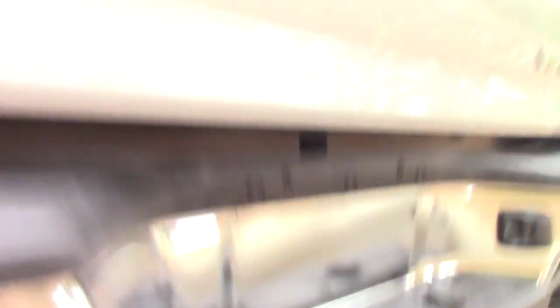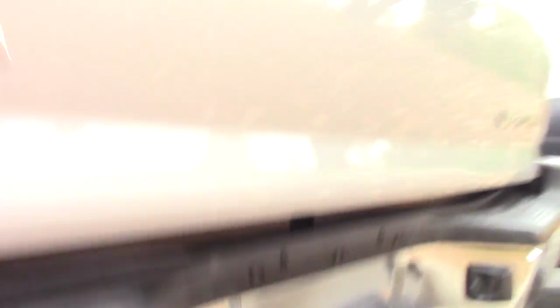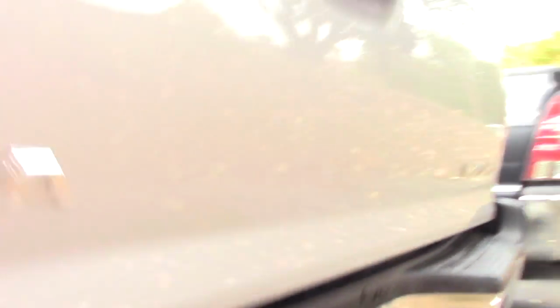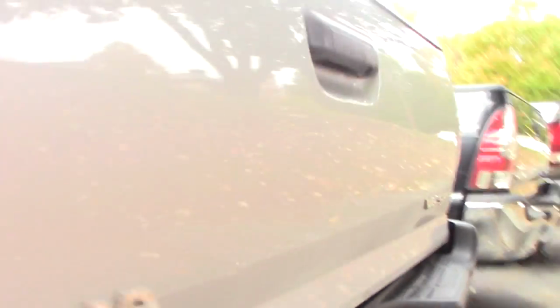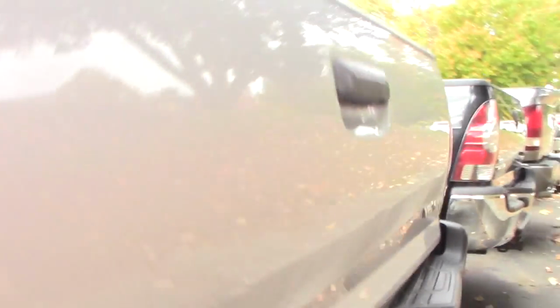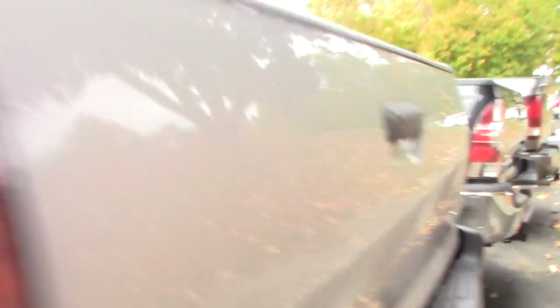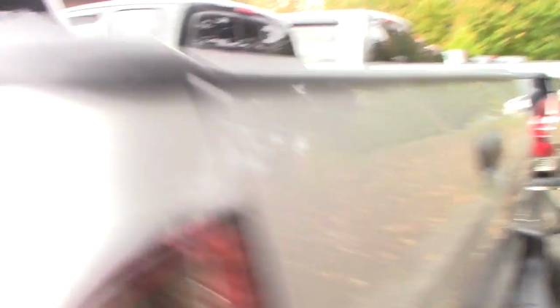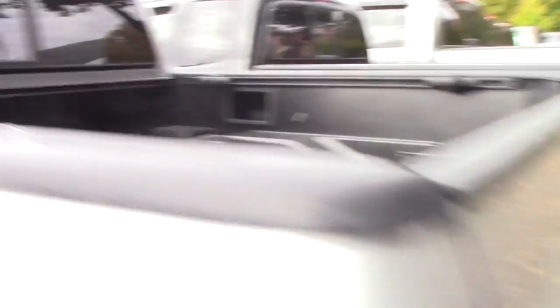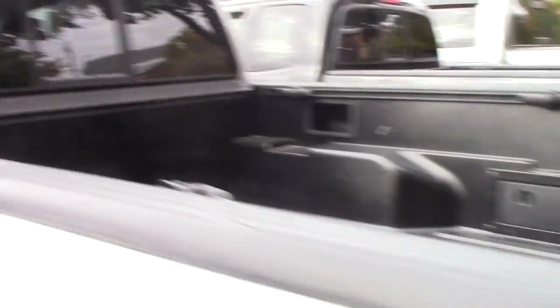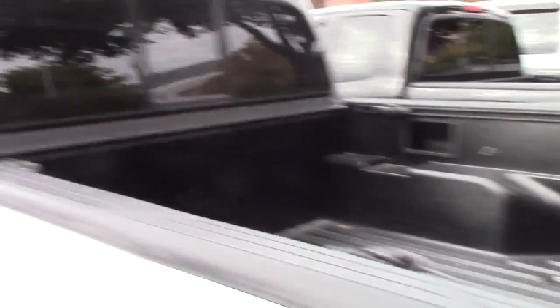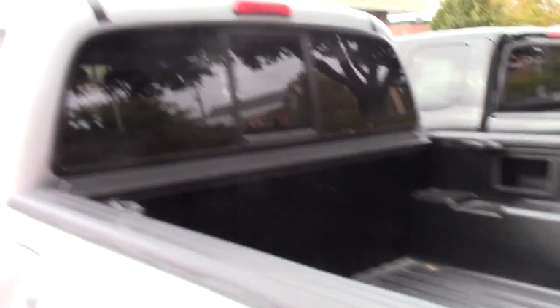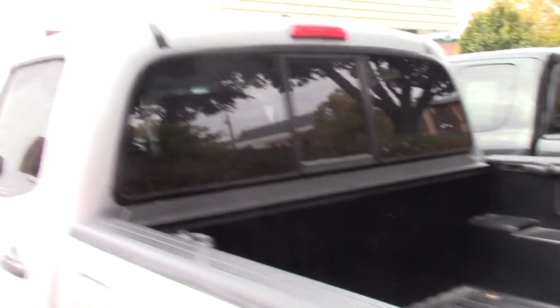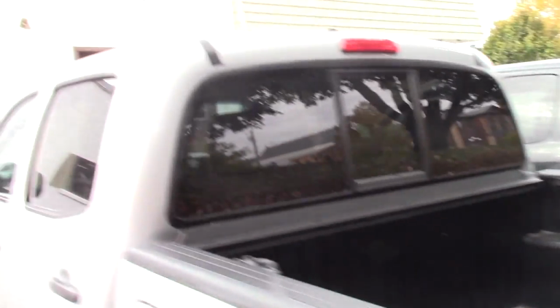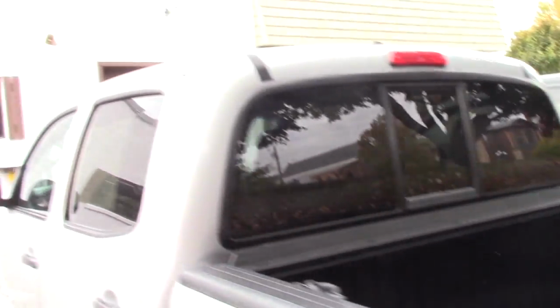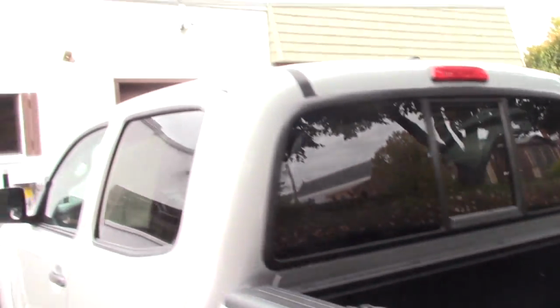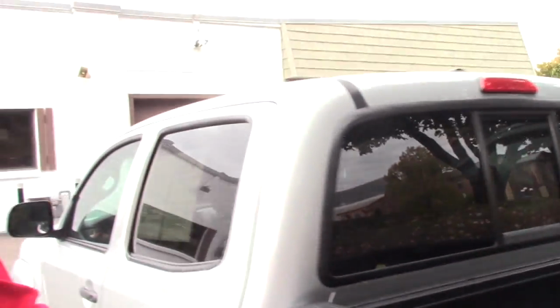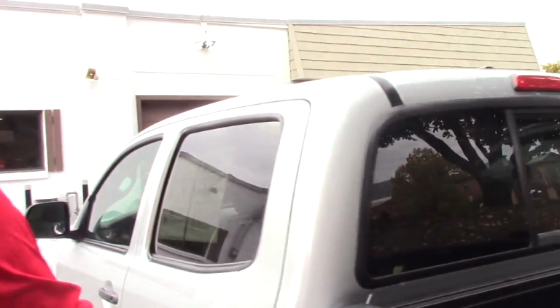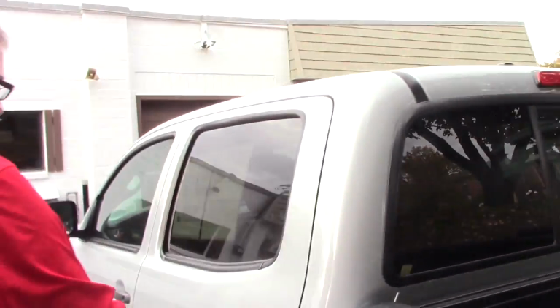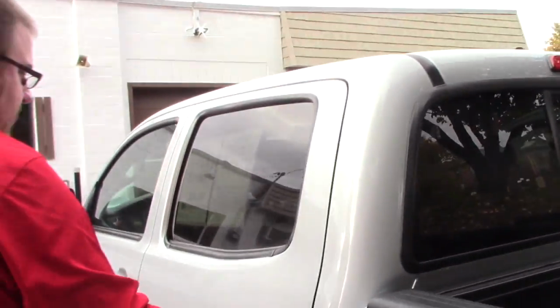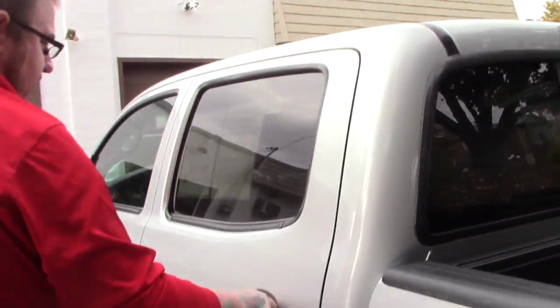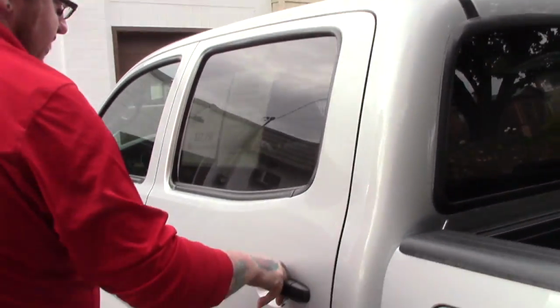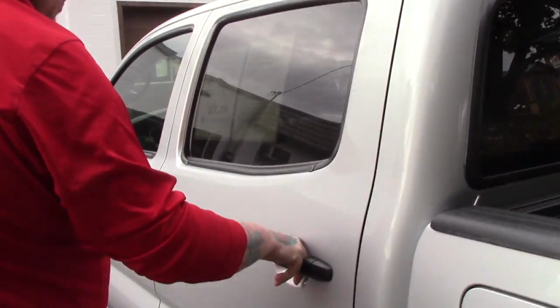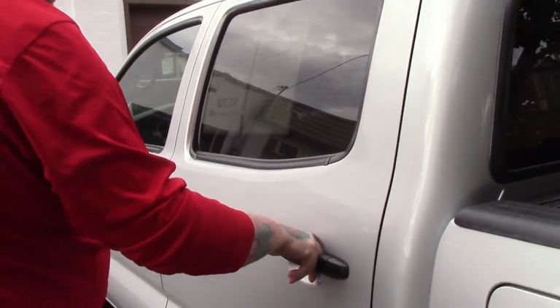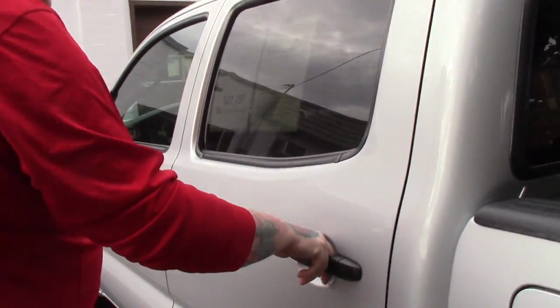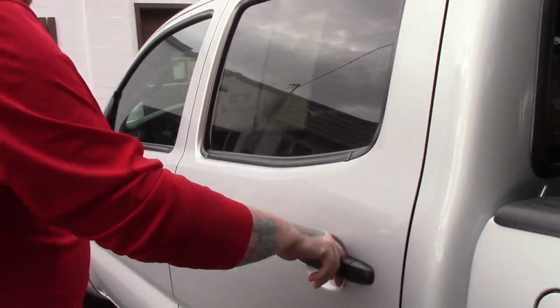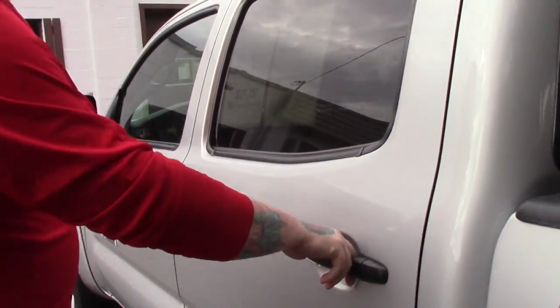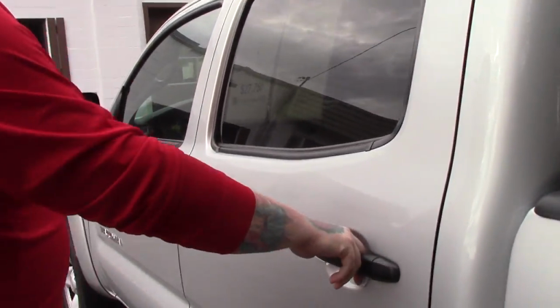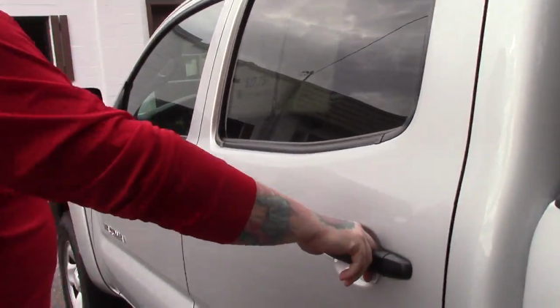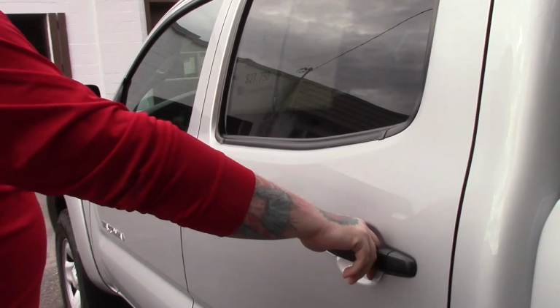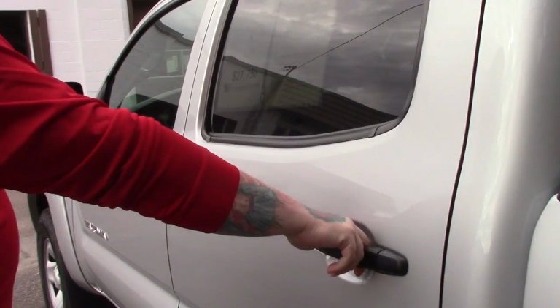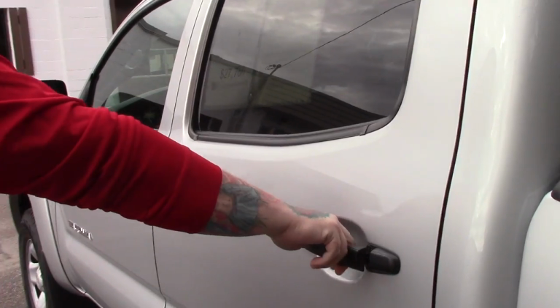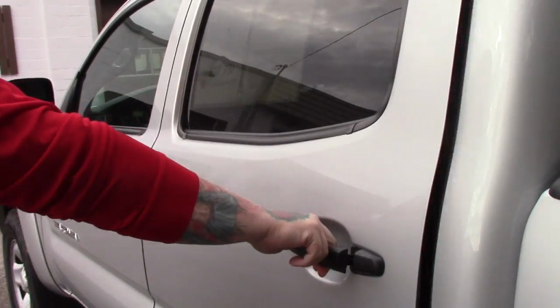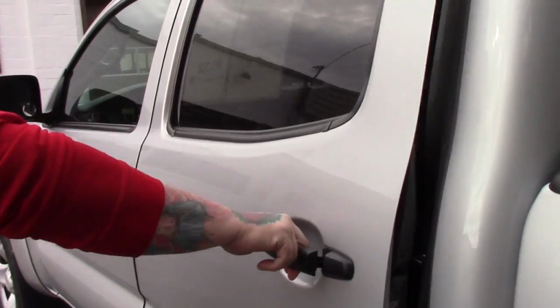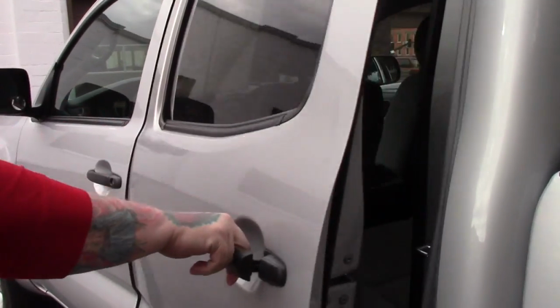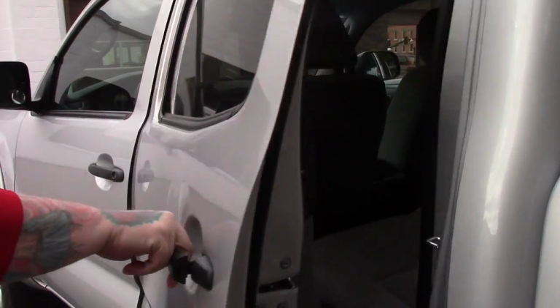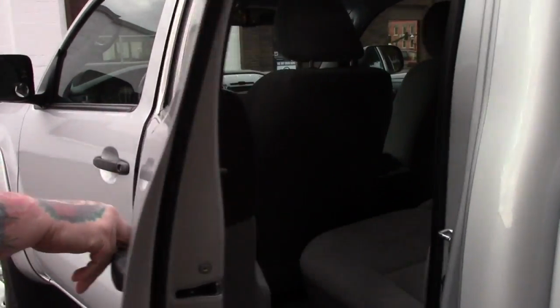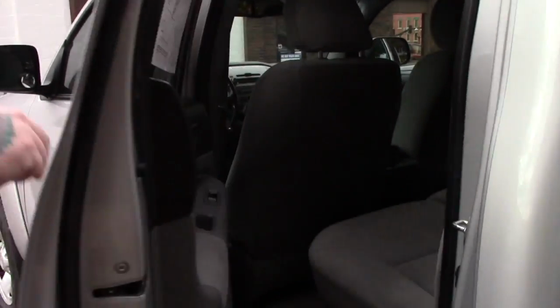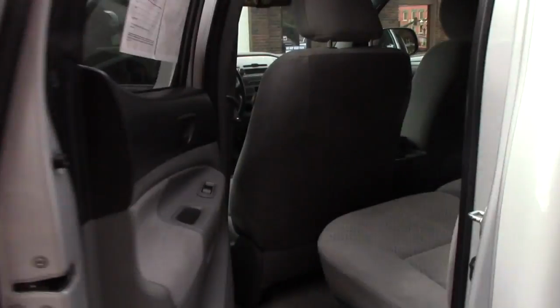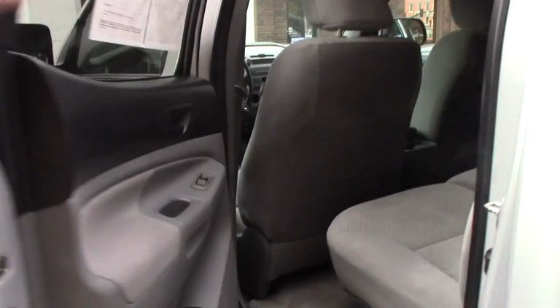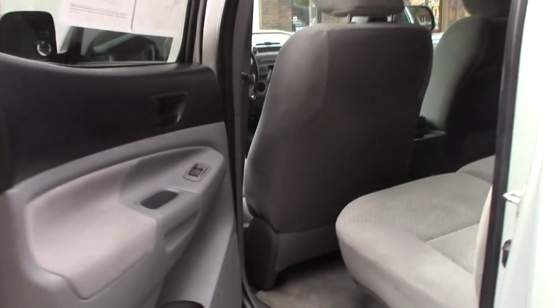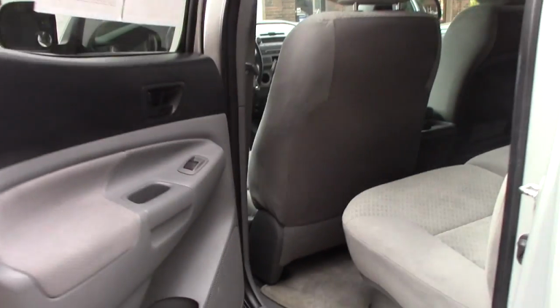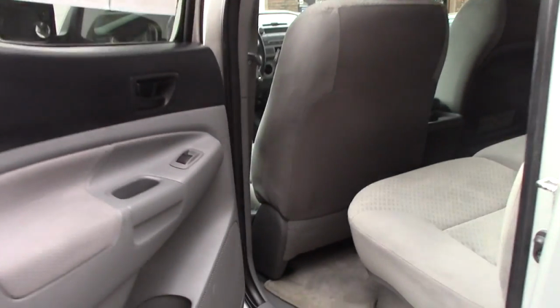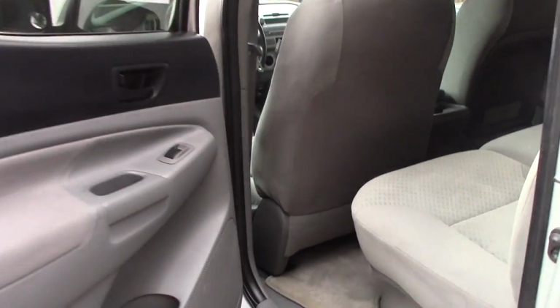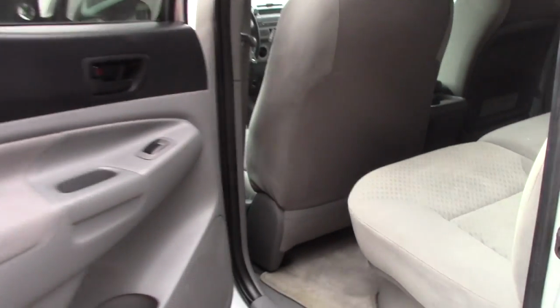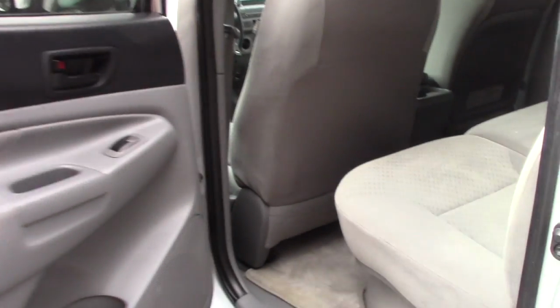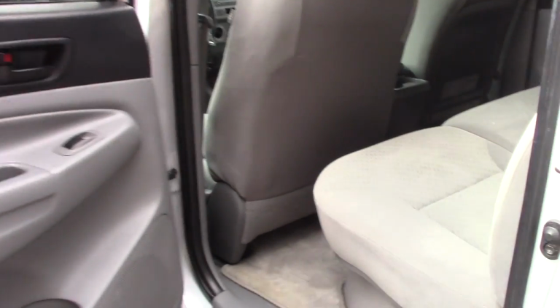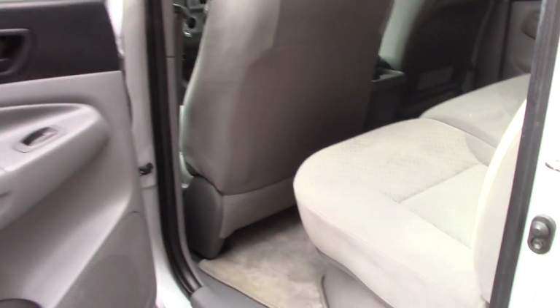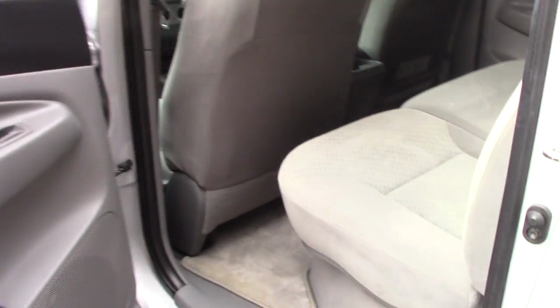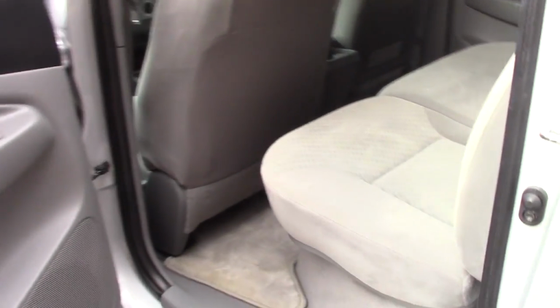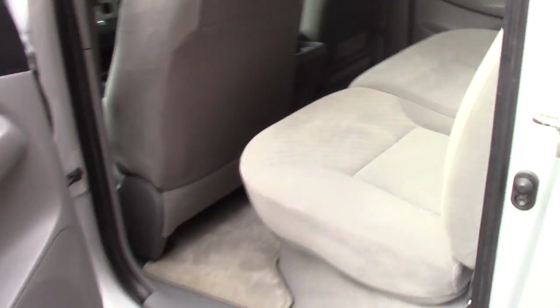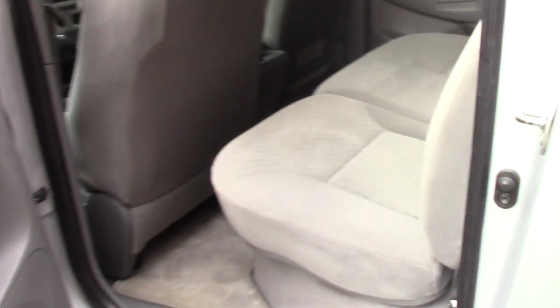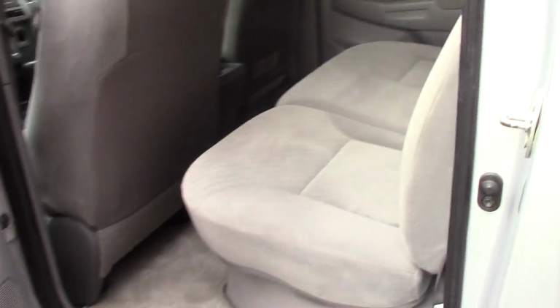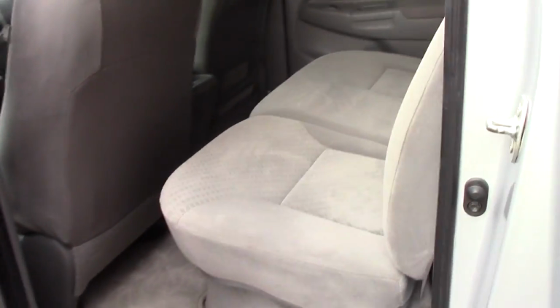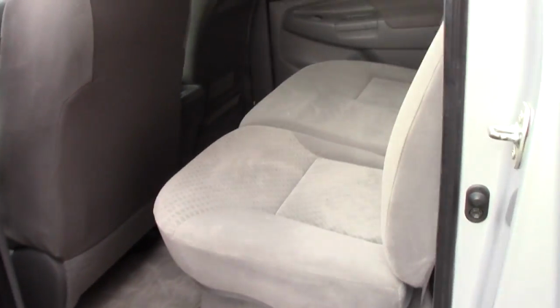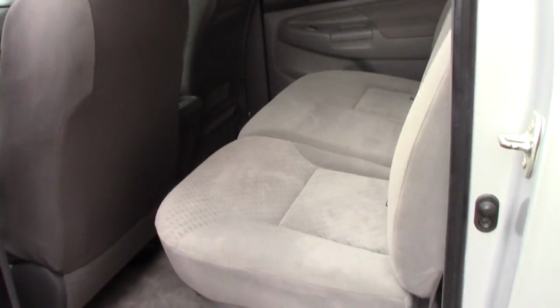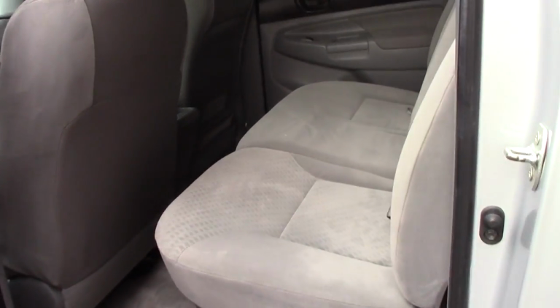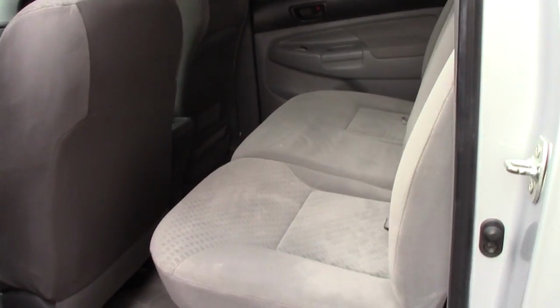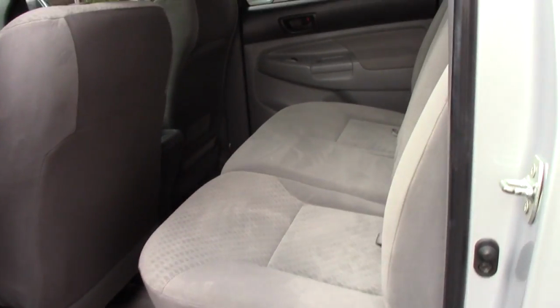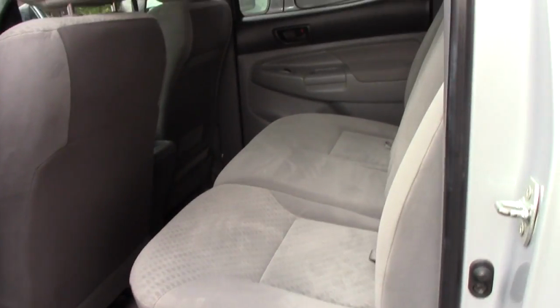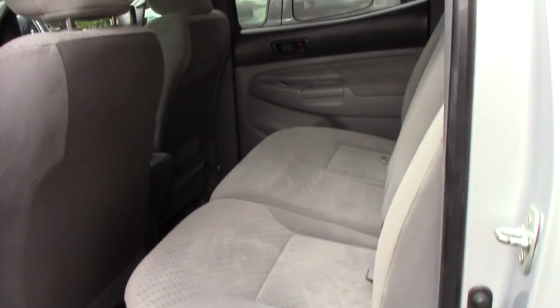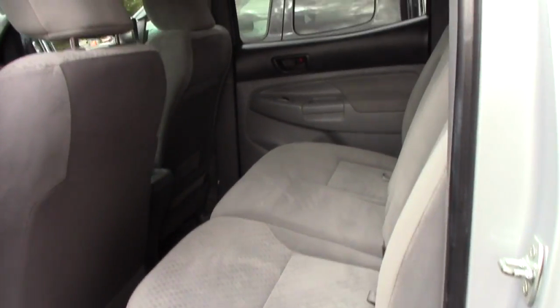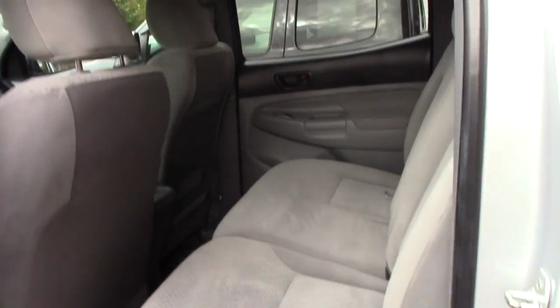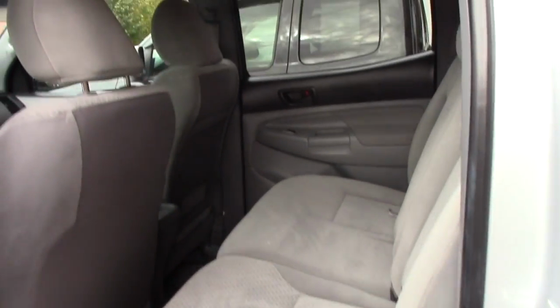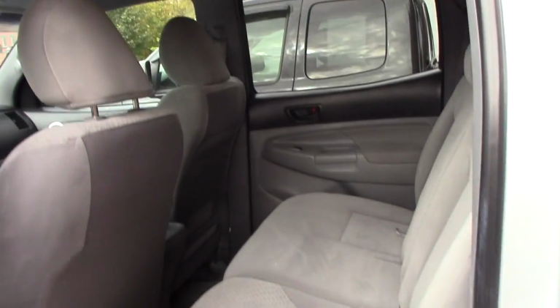This is the double cab model, so you've got a good amount of space for passengers. This vehicle has a nice clean grey cloth interior.